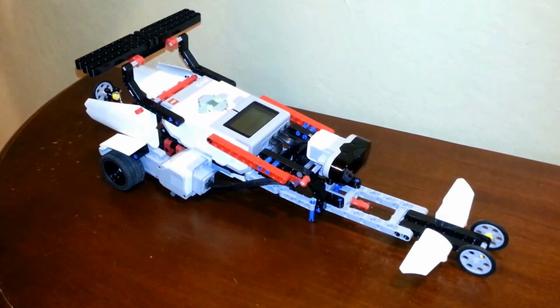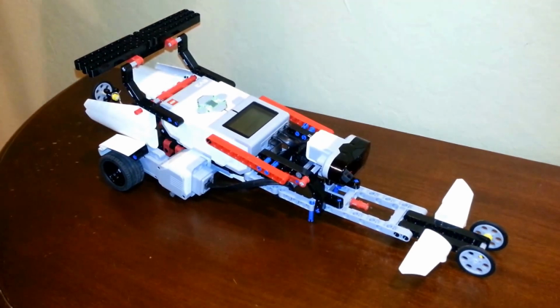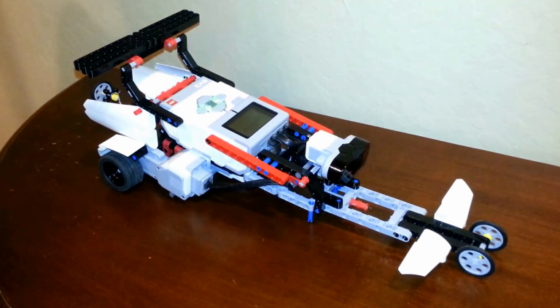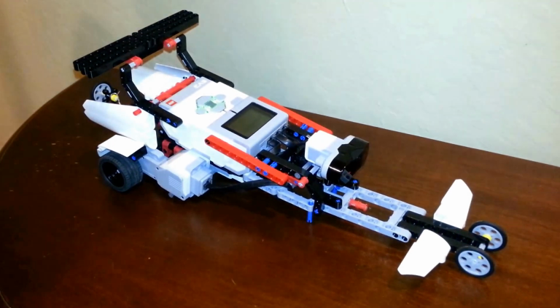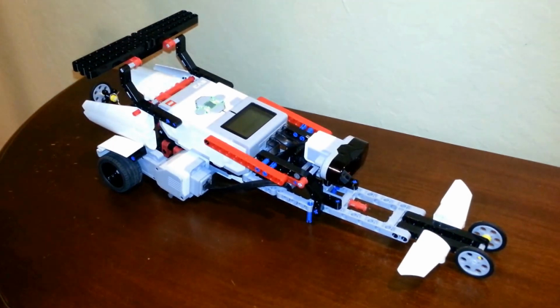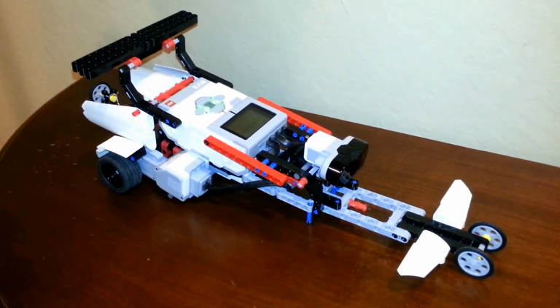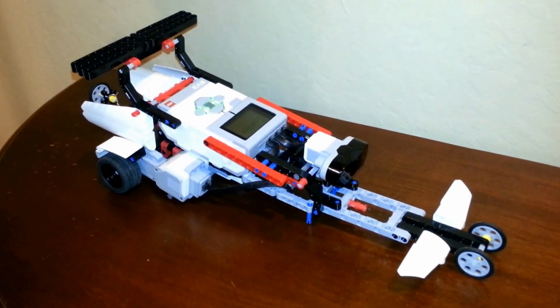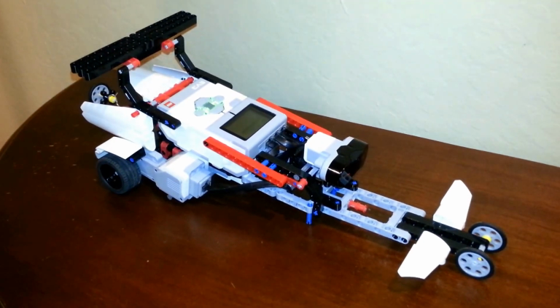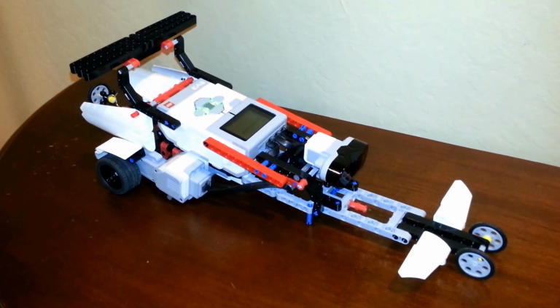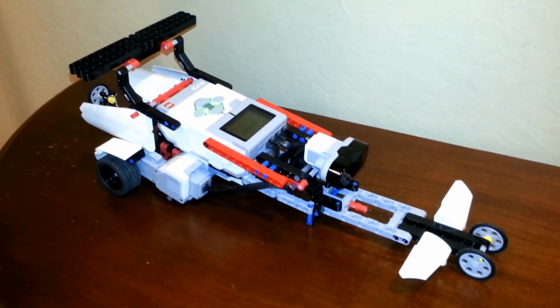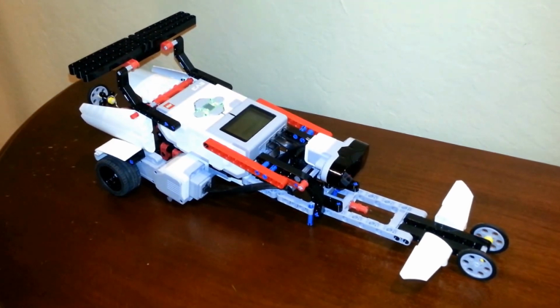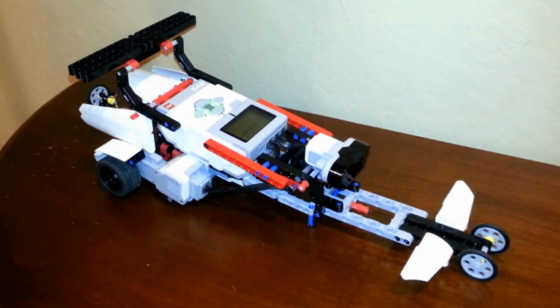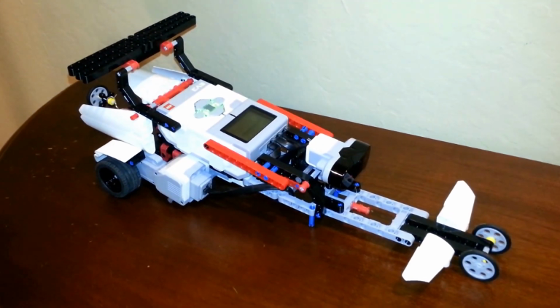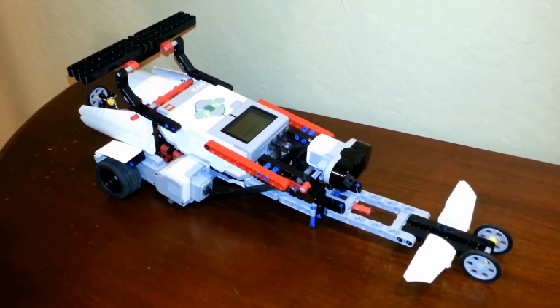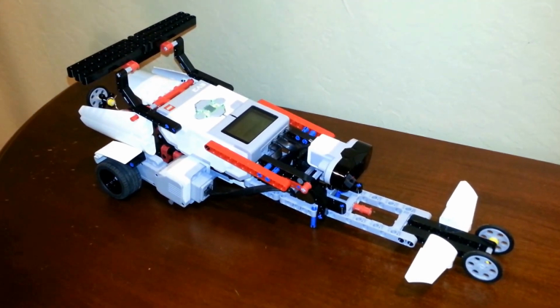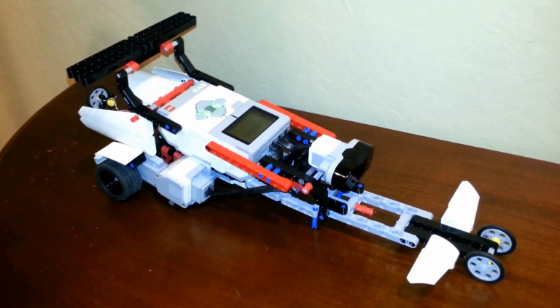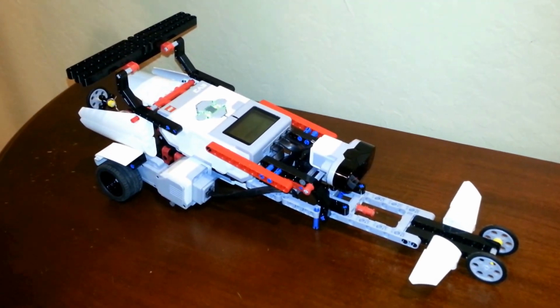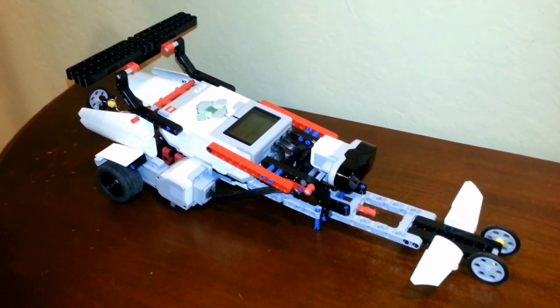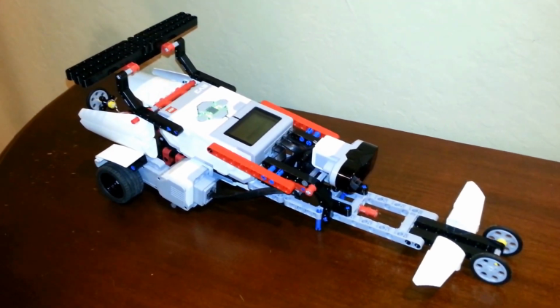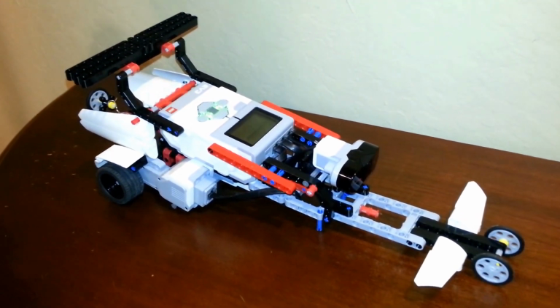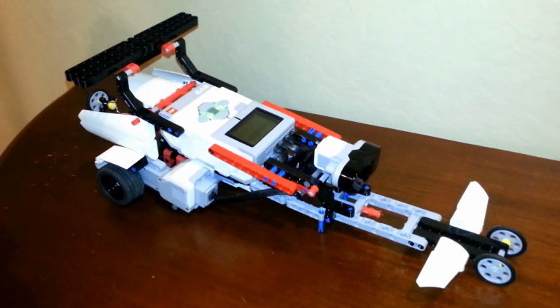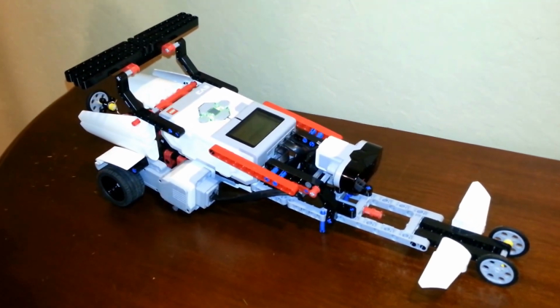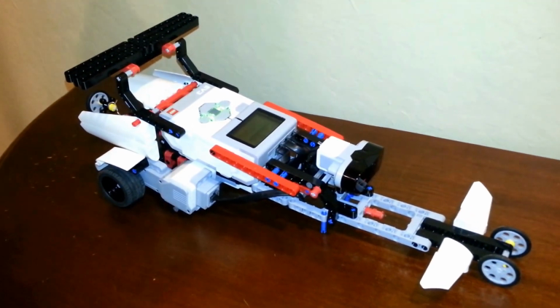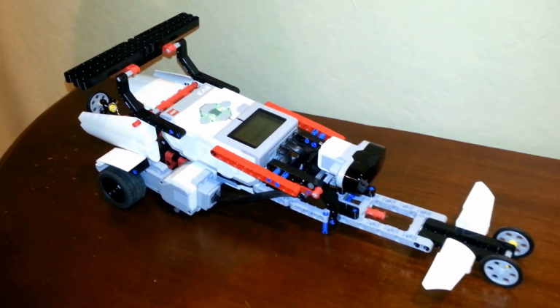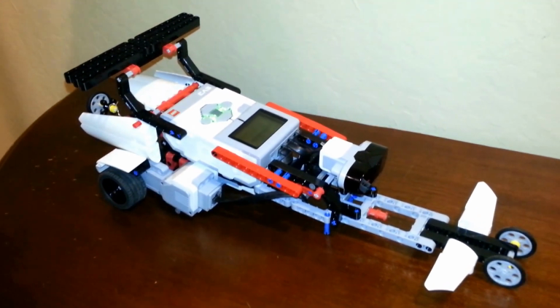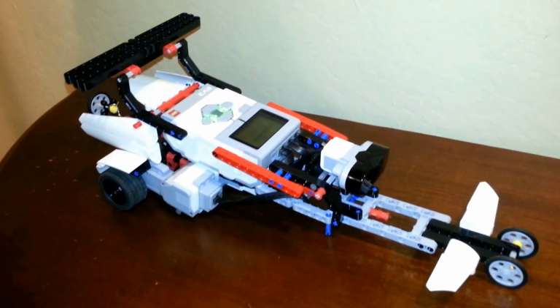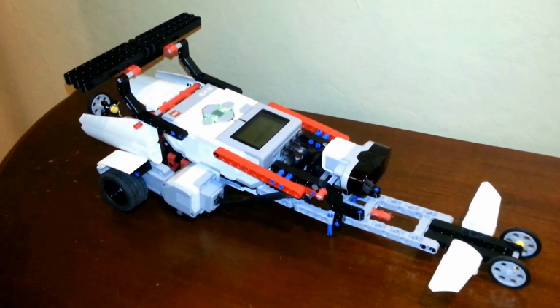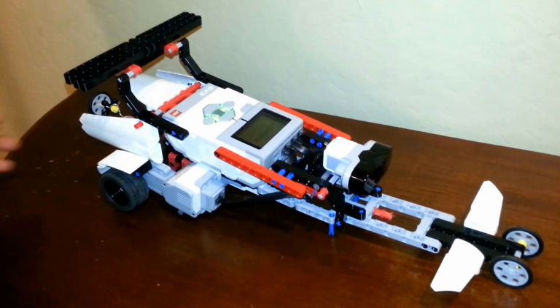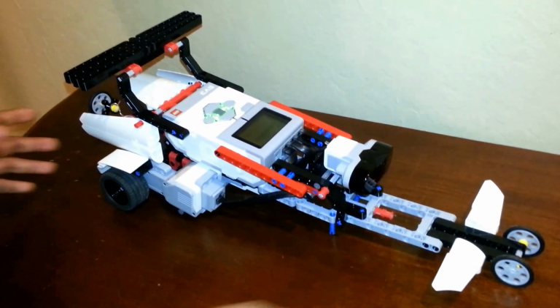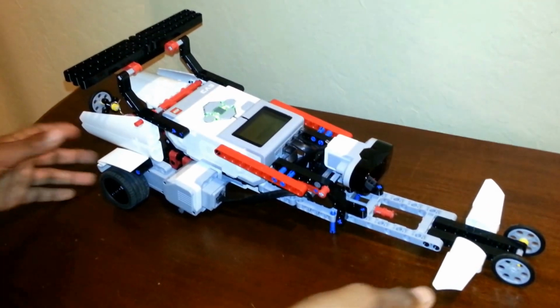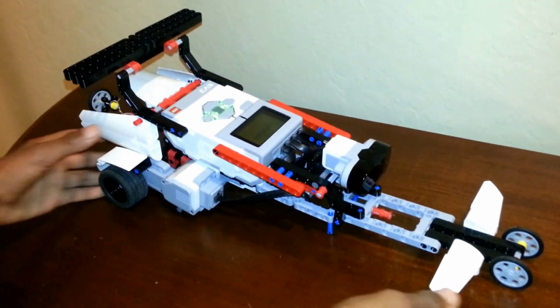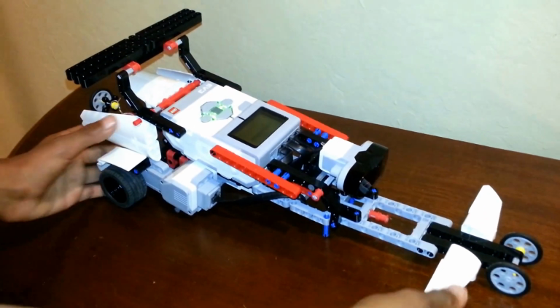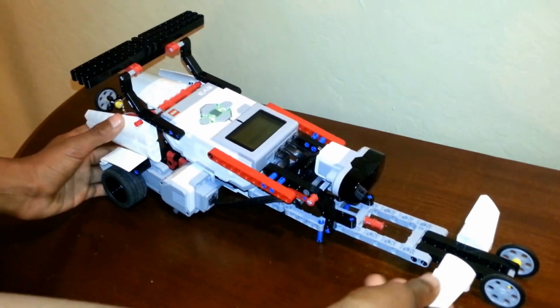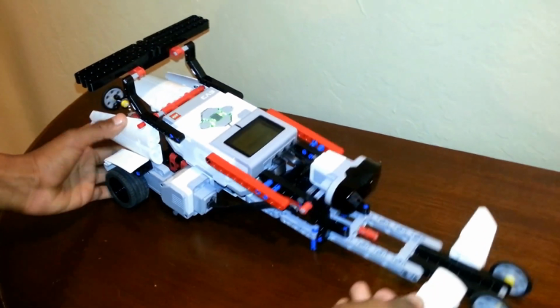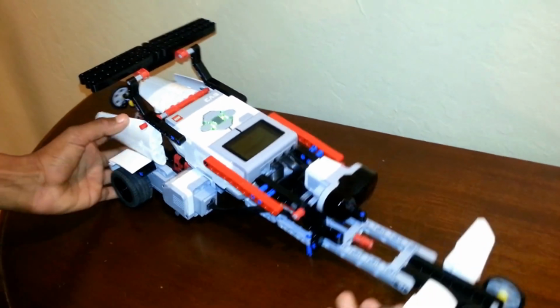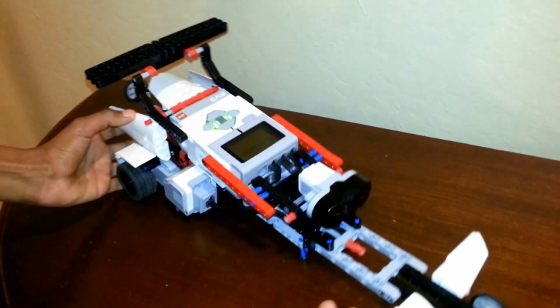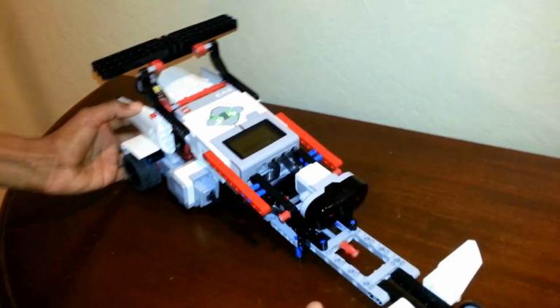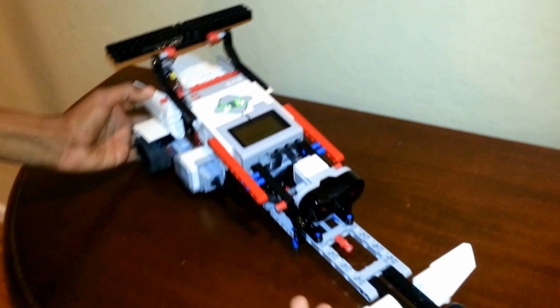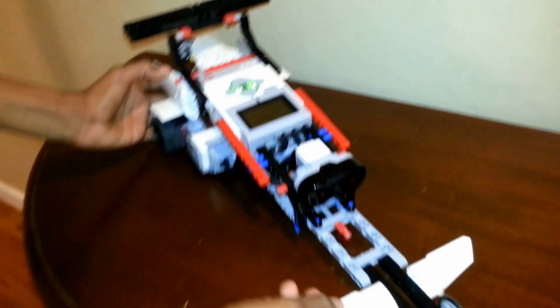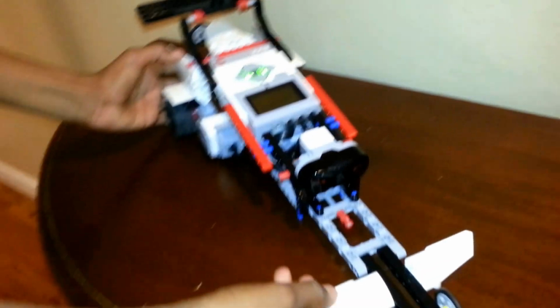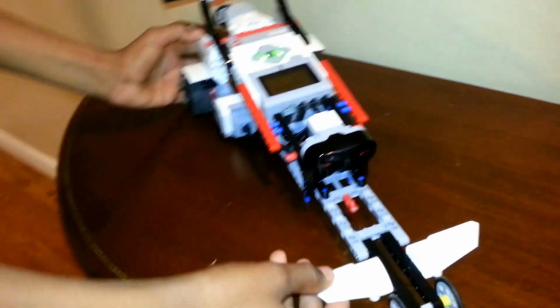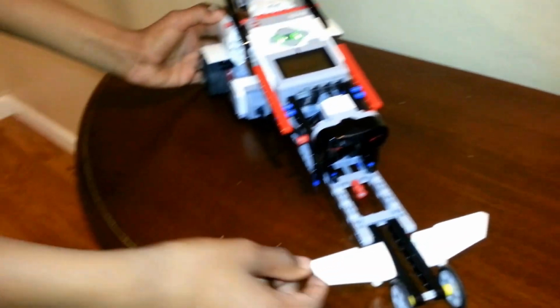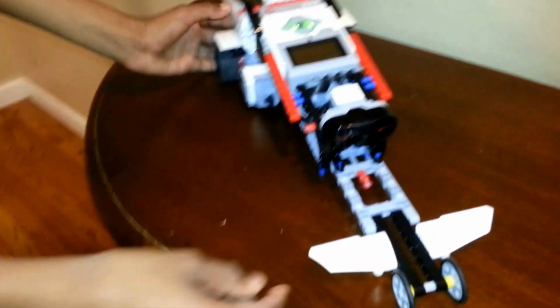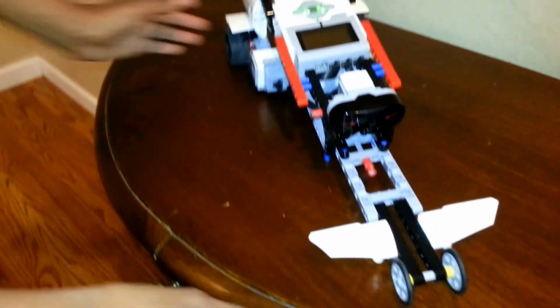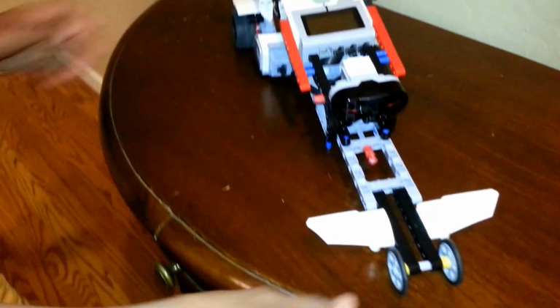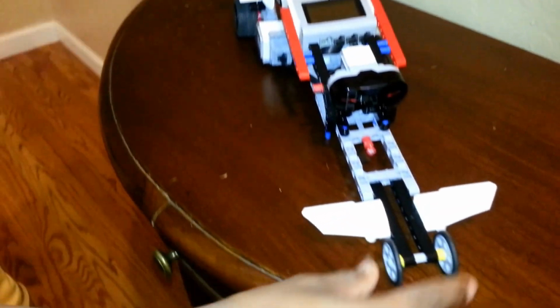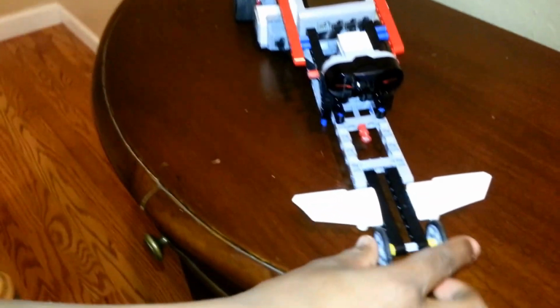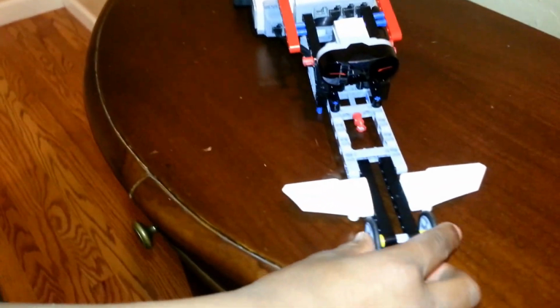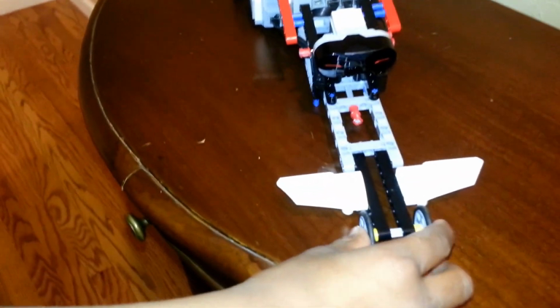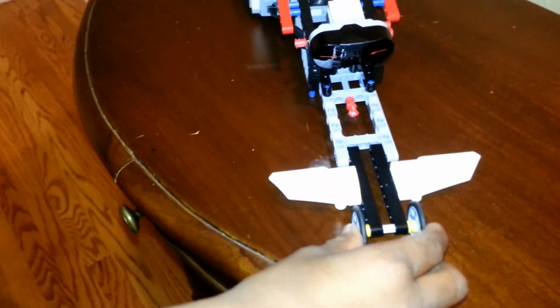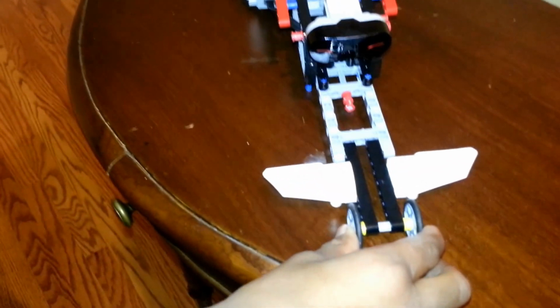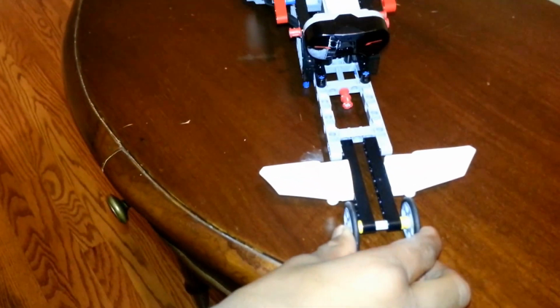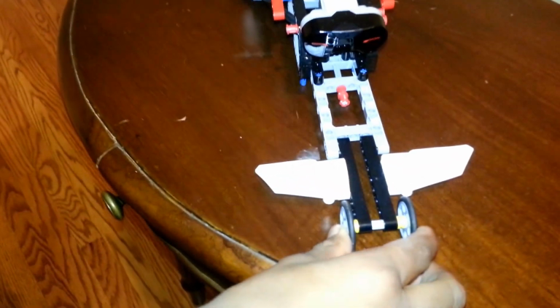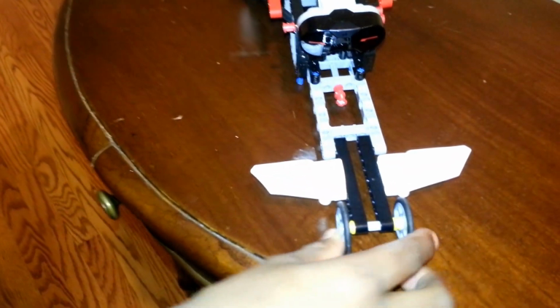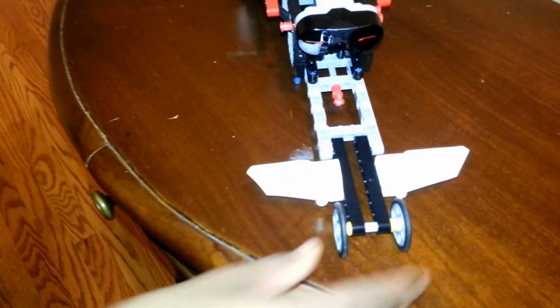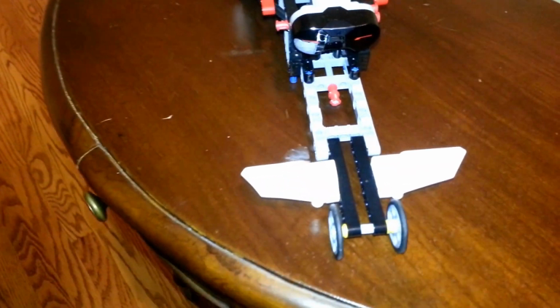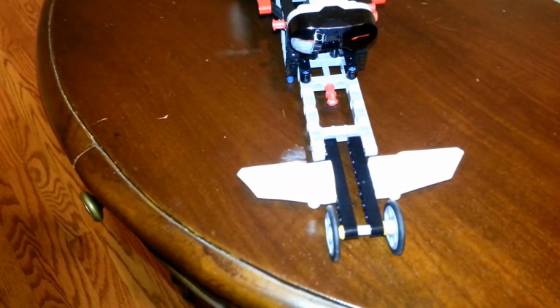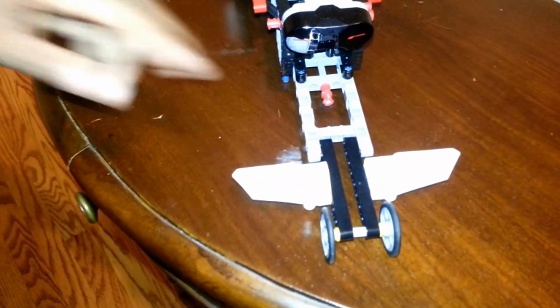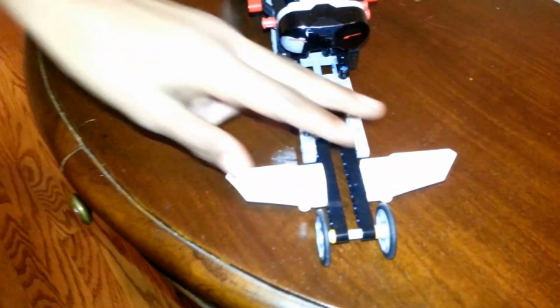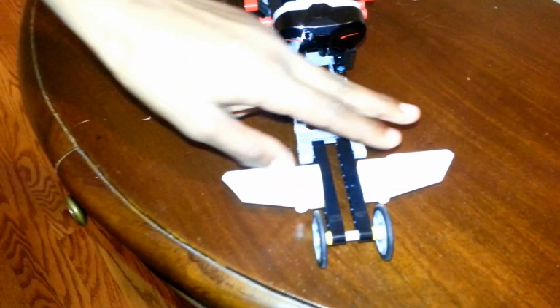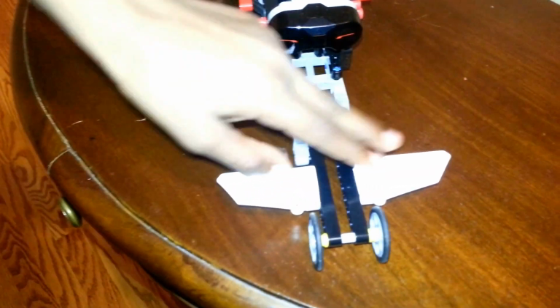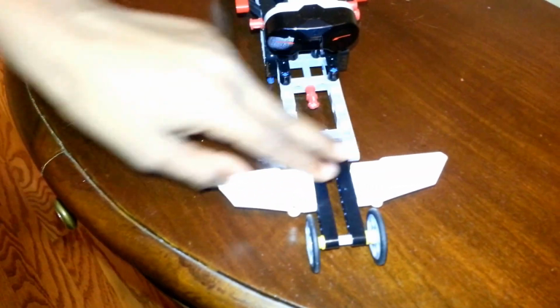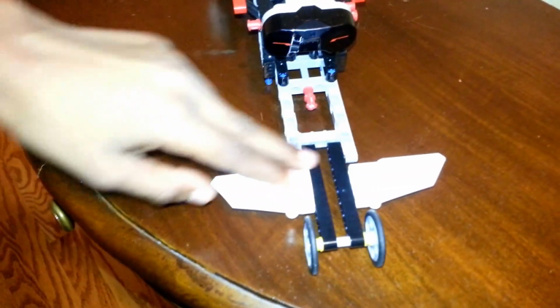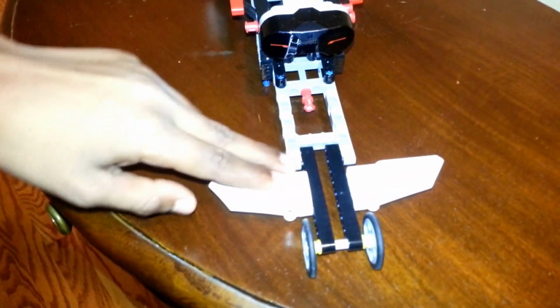Today I will be showing you my EV3 Dragster. Coming to the front of the car, you have the two front wheels and the fins in the front.